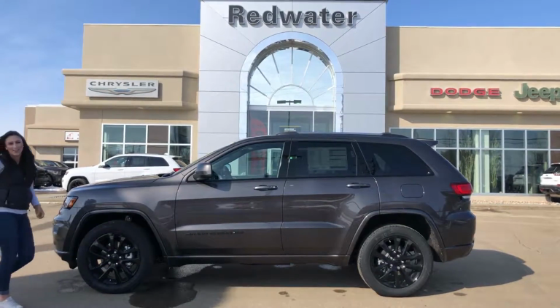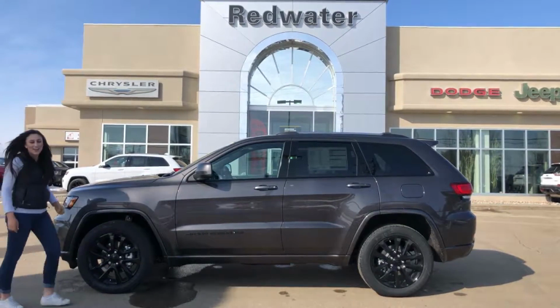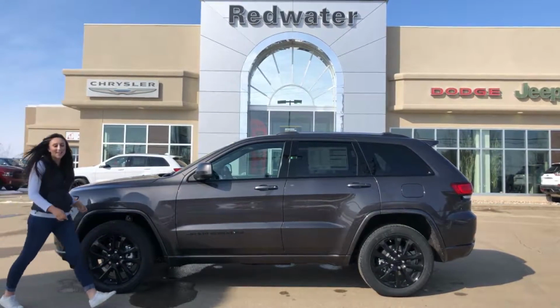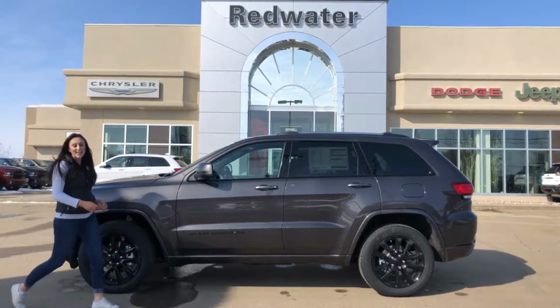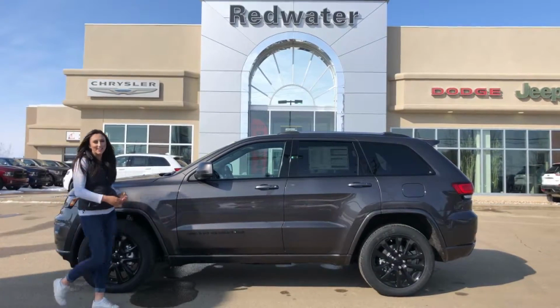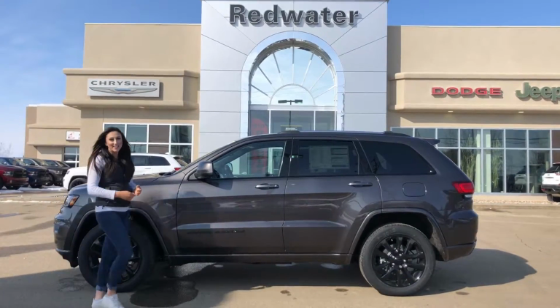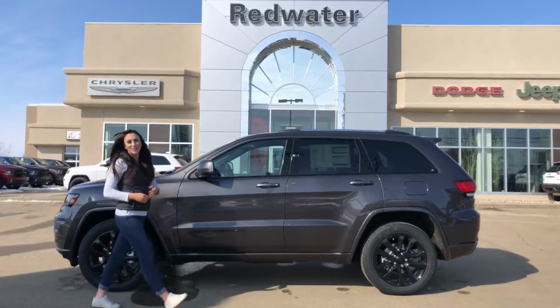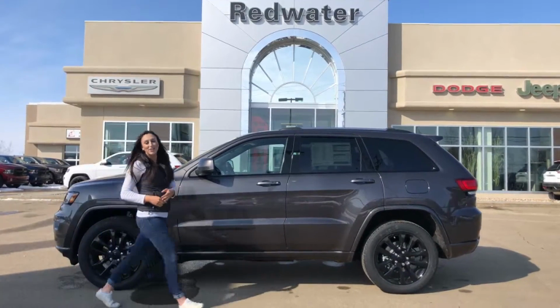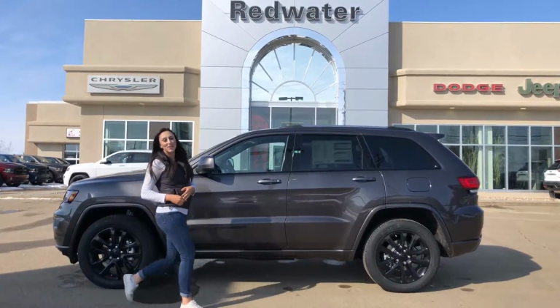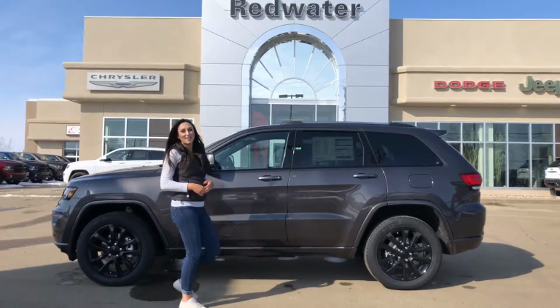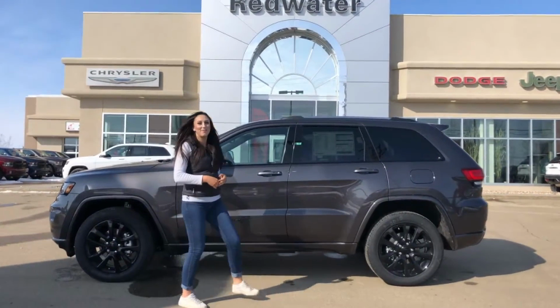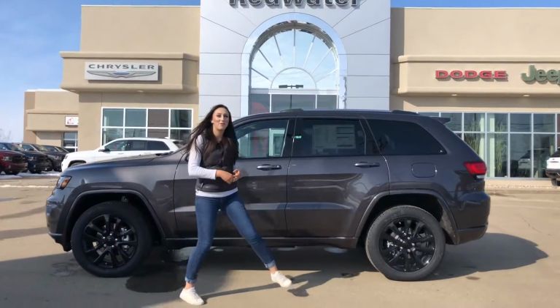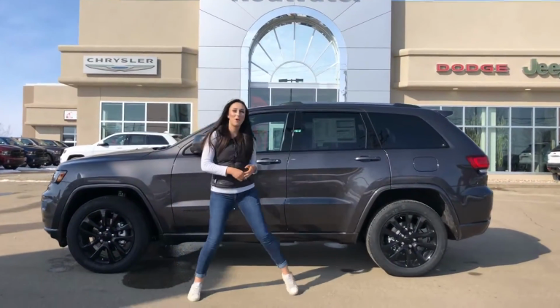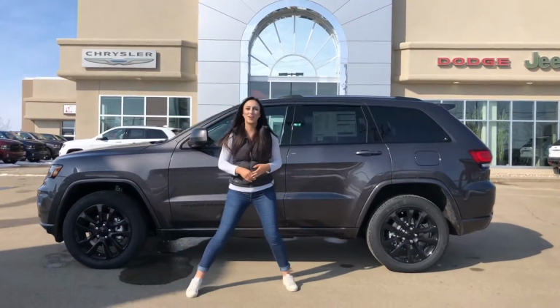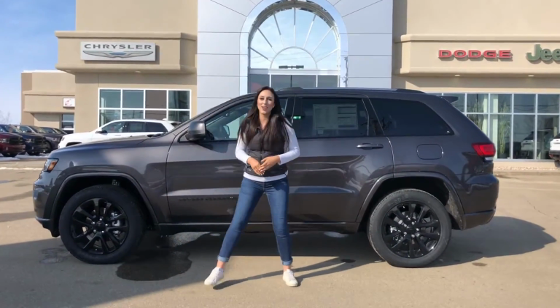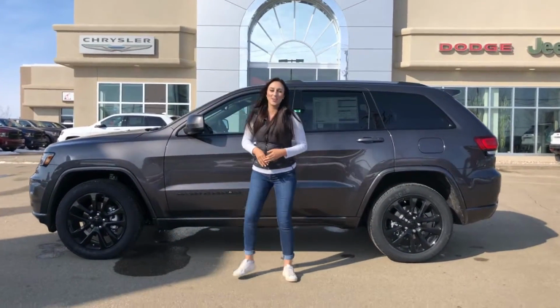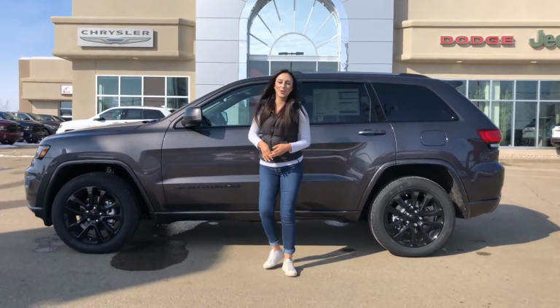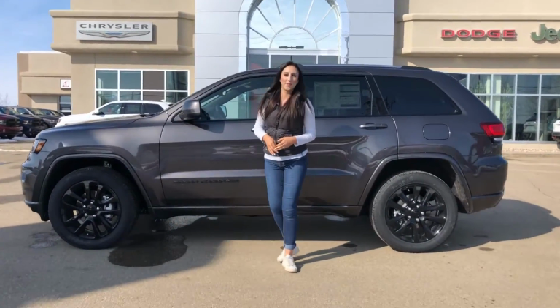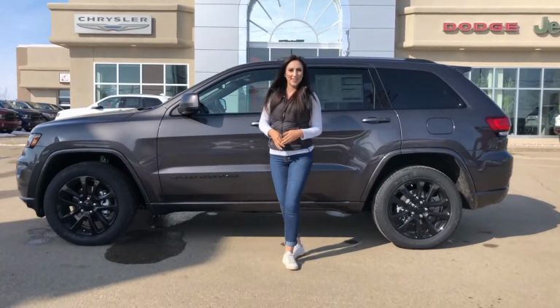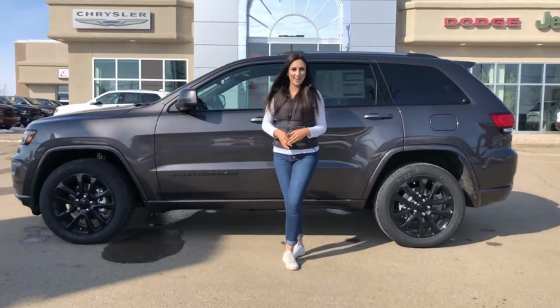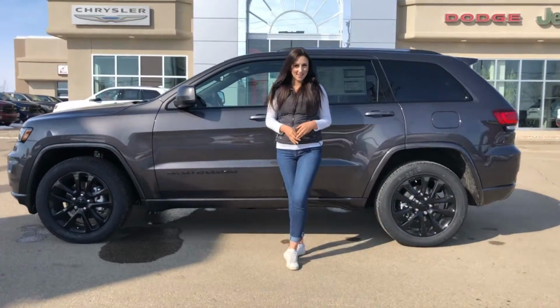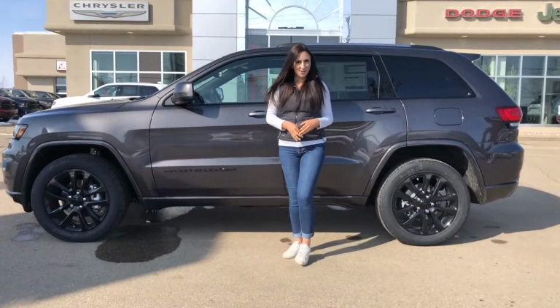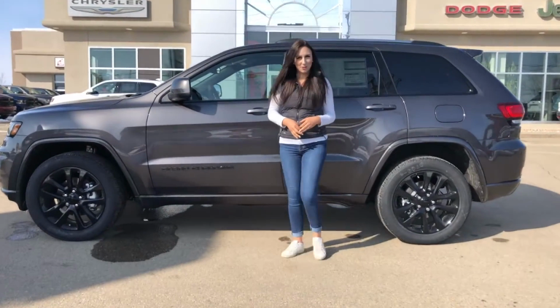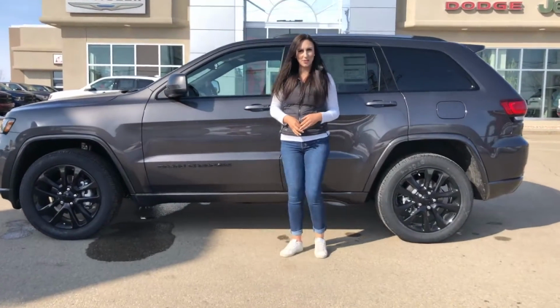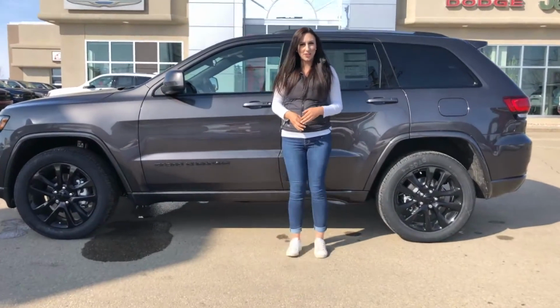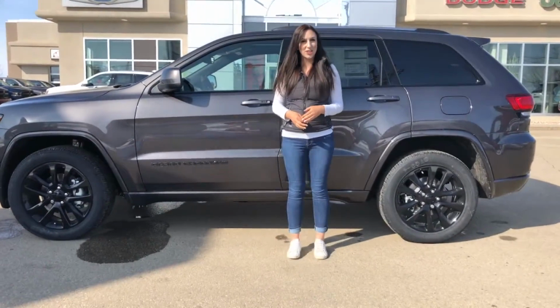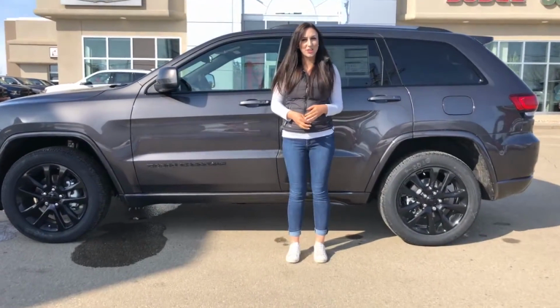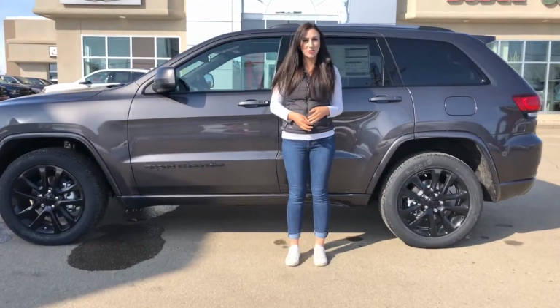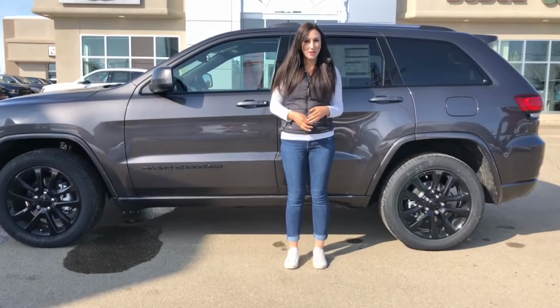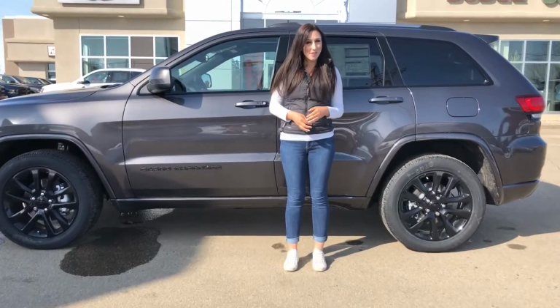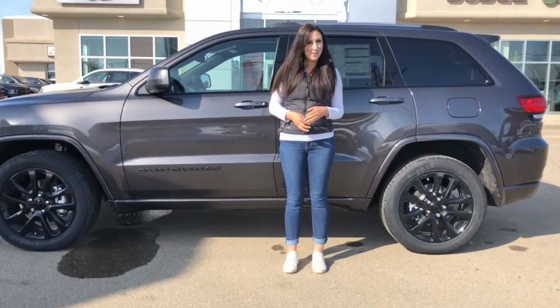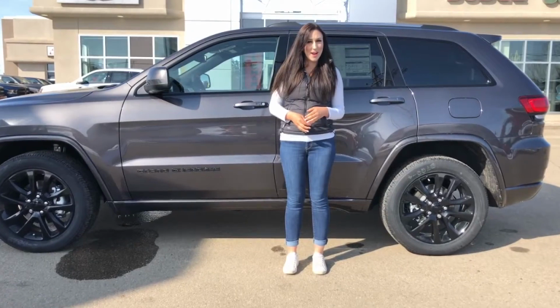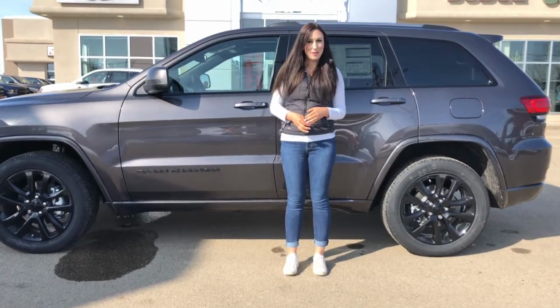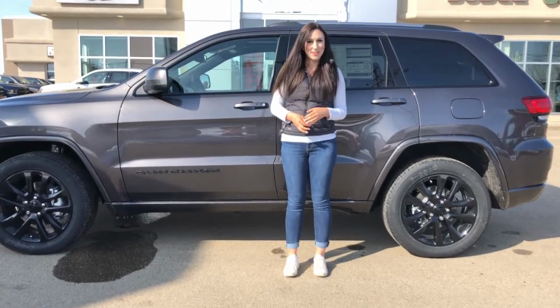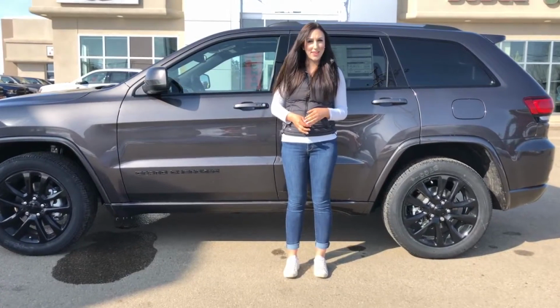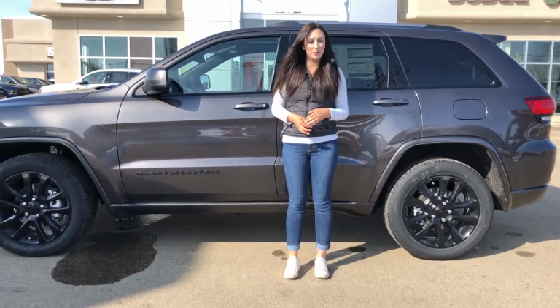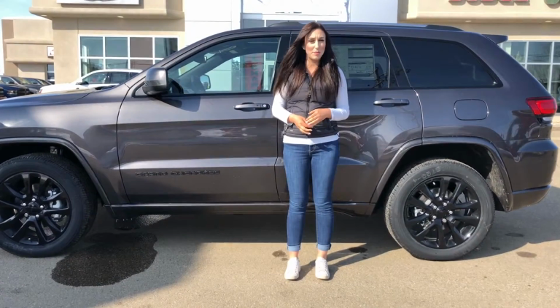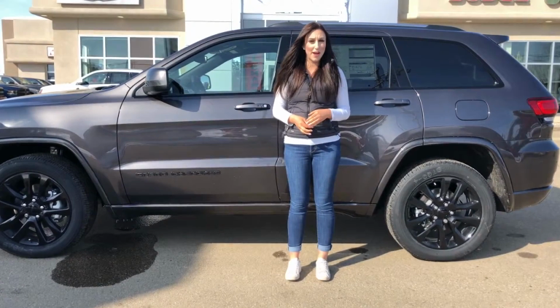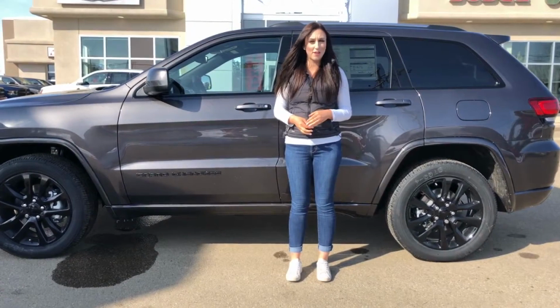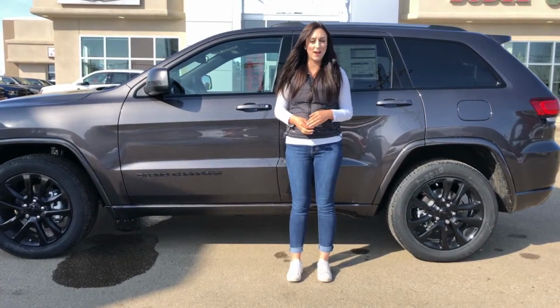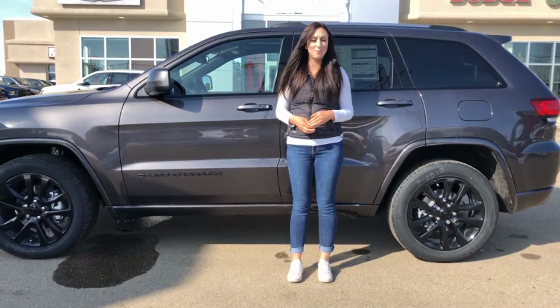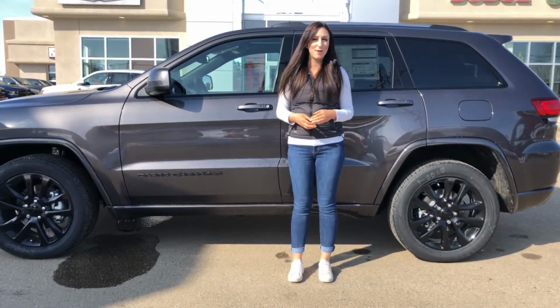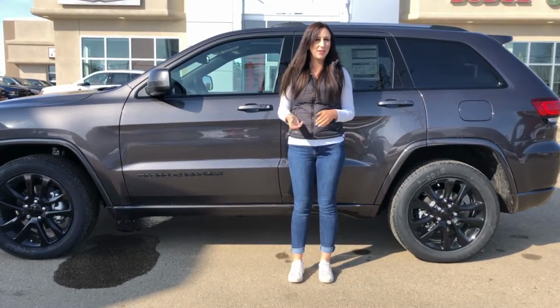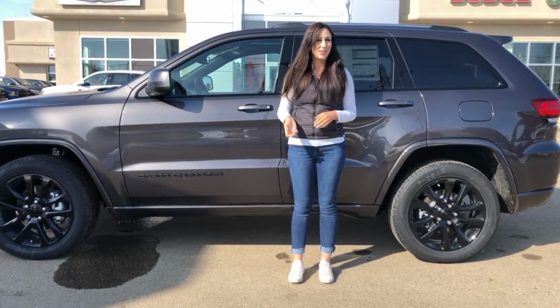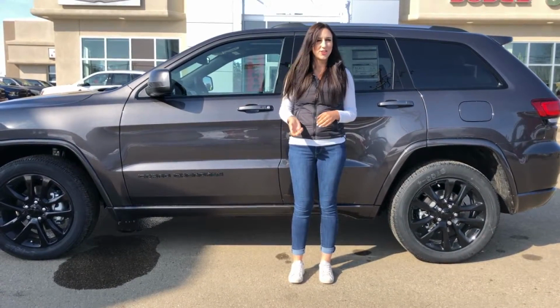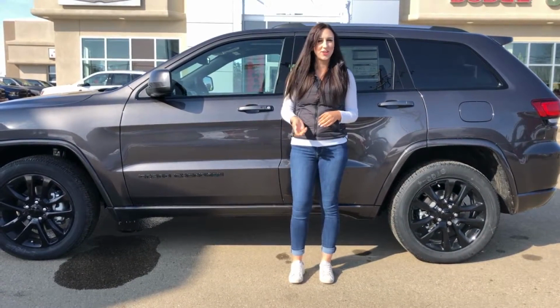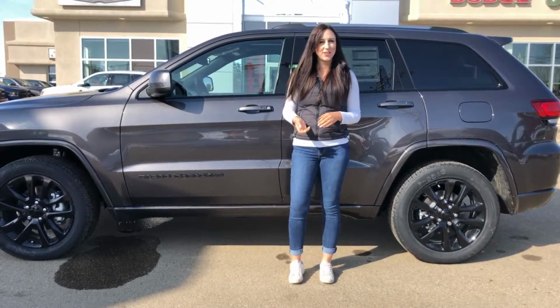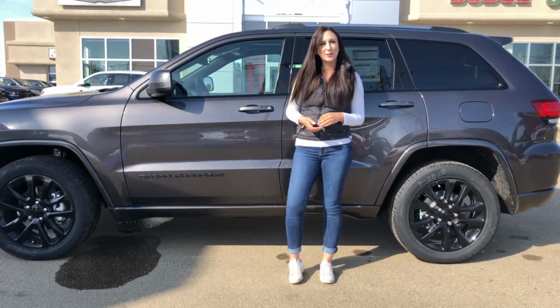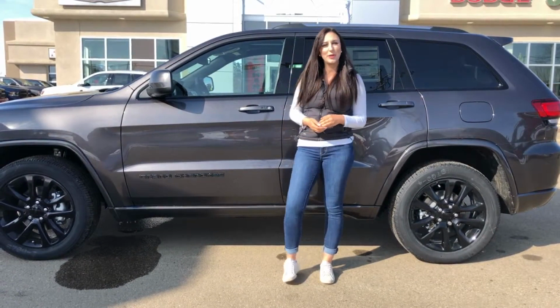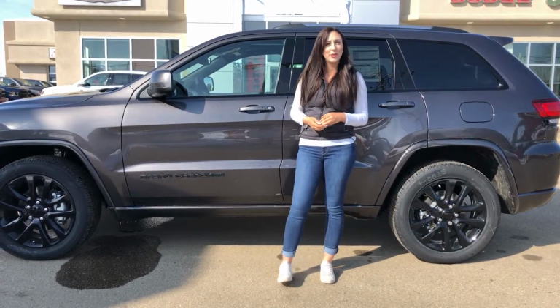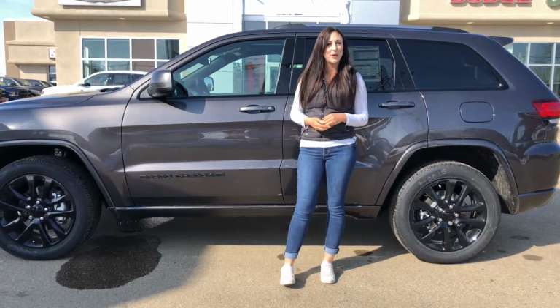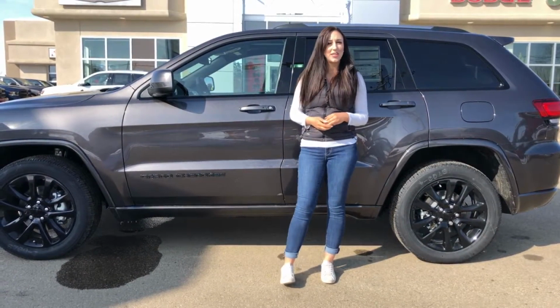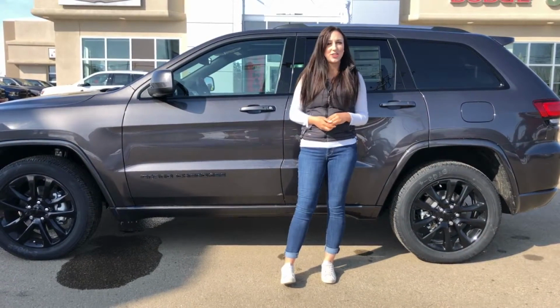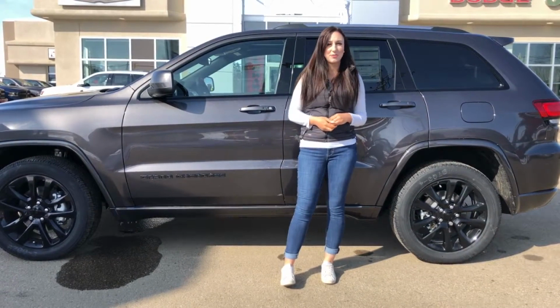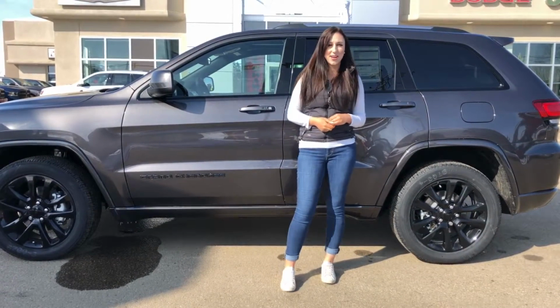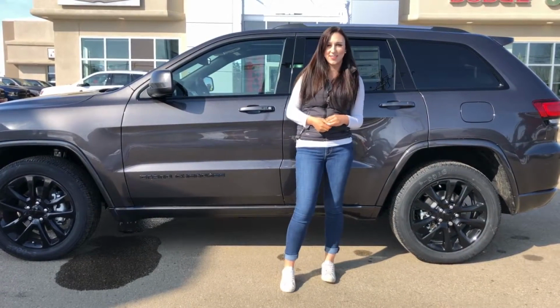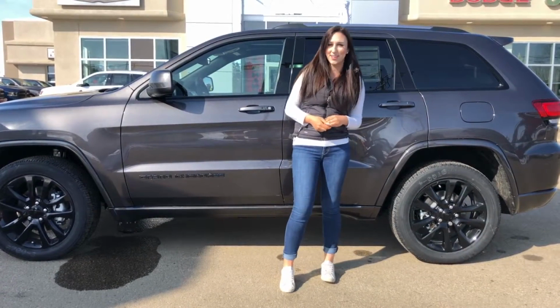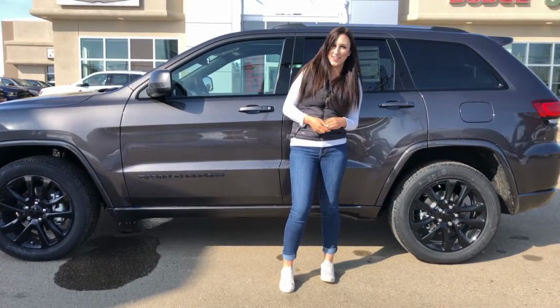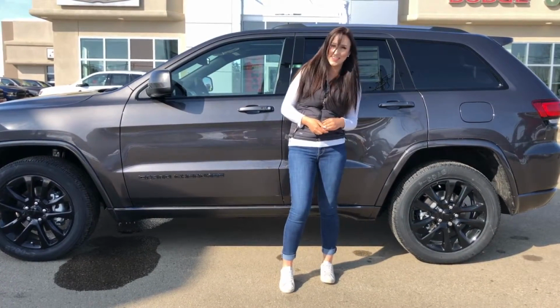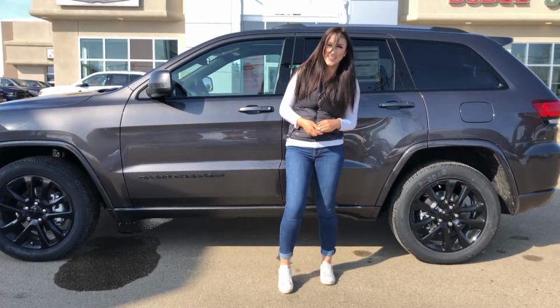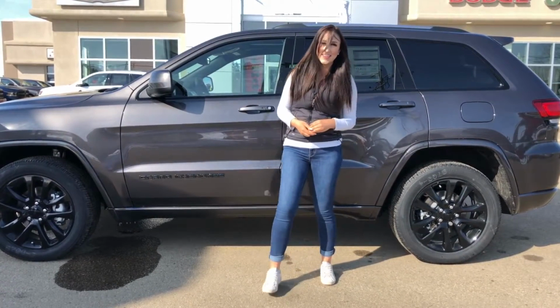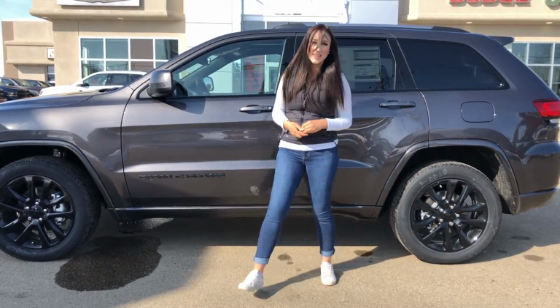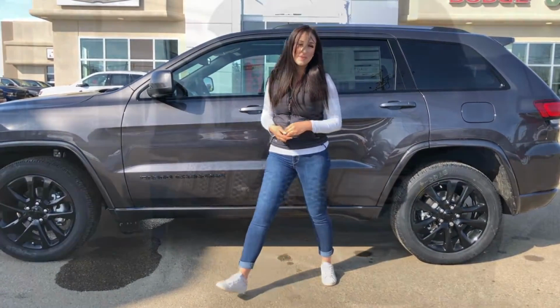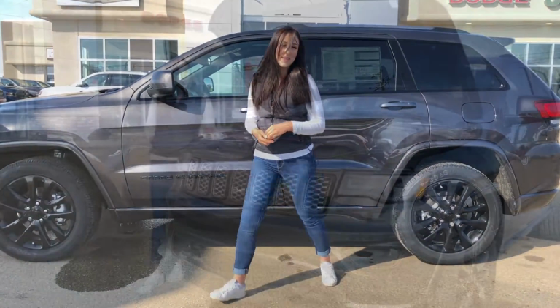Hey guys, it's Jill down at Redwater Dodge from the $10 oil change group — we service your vehicles and now we buy them too. I'm here to show you this 2020 Jeep Grand Cherokee, so let's take a peek.